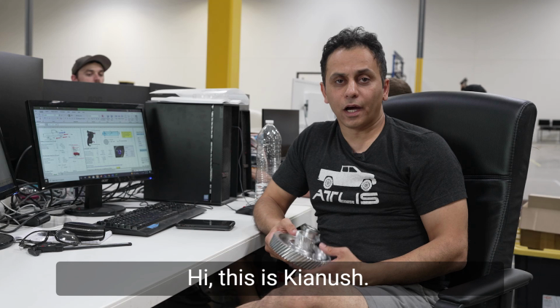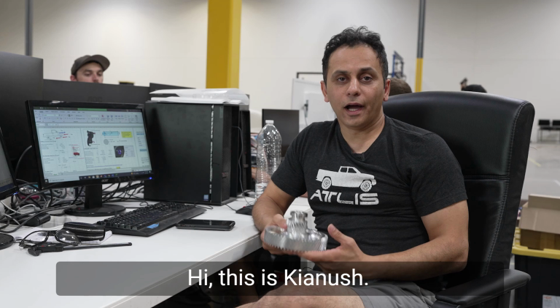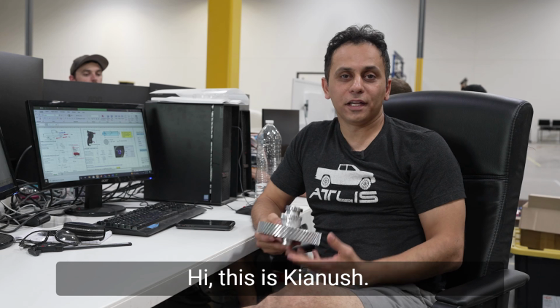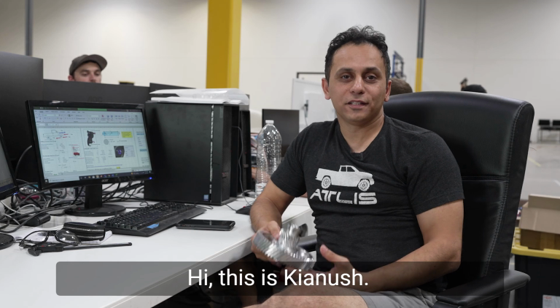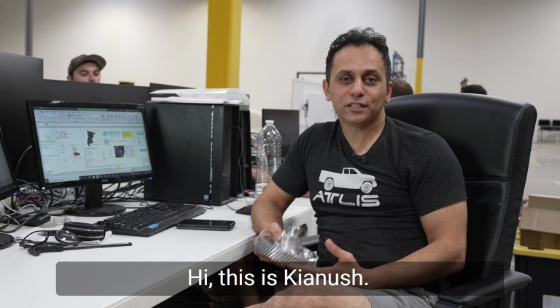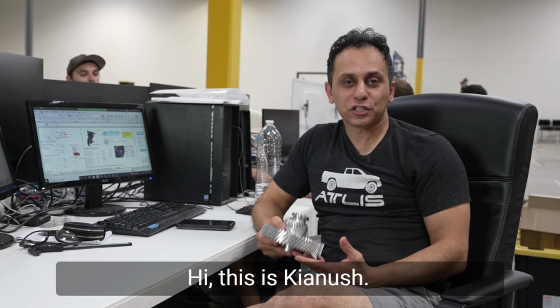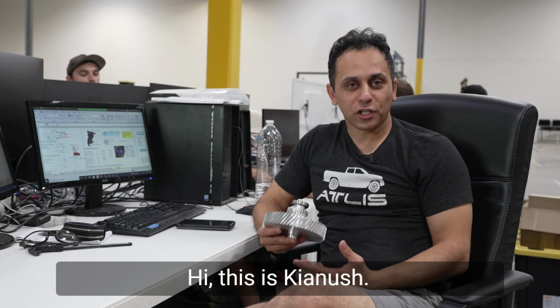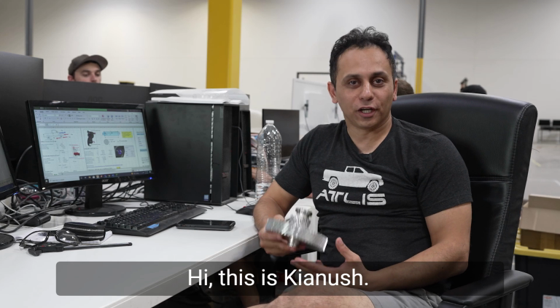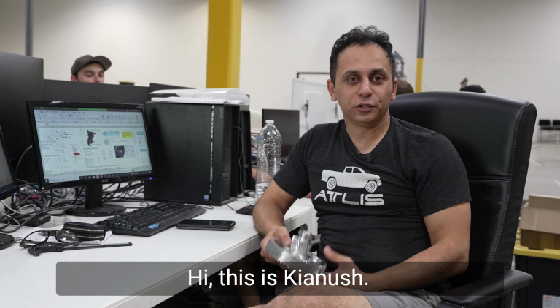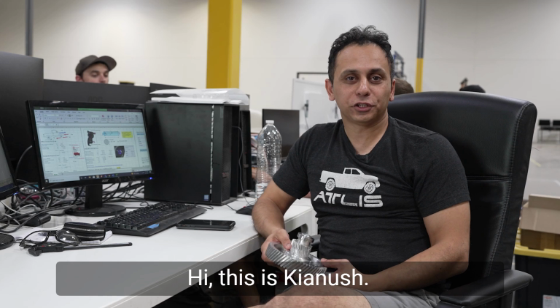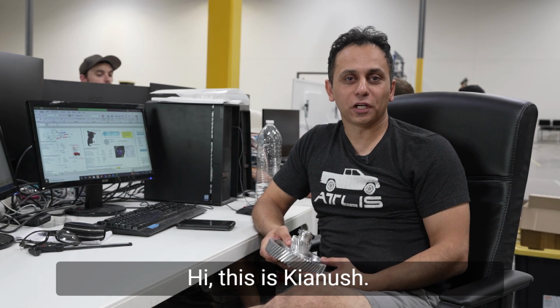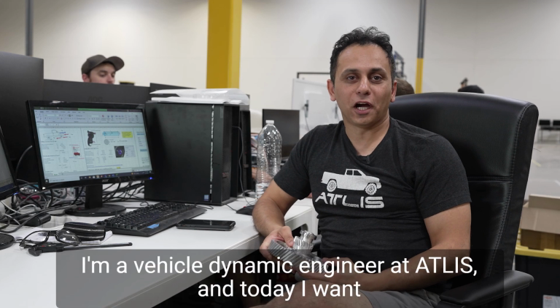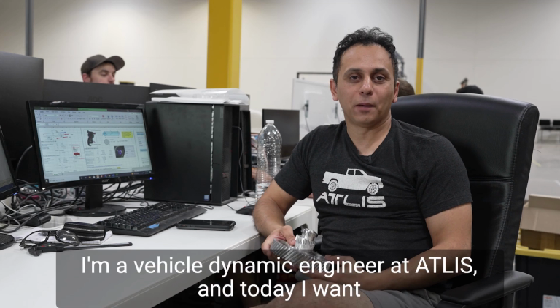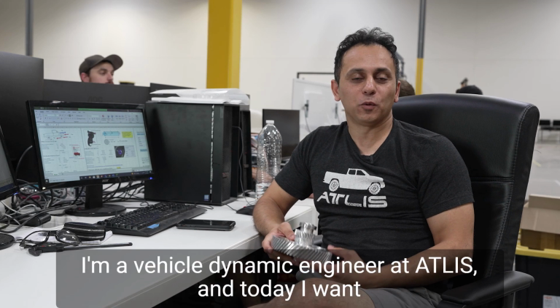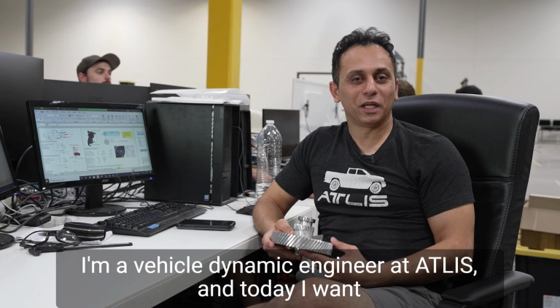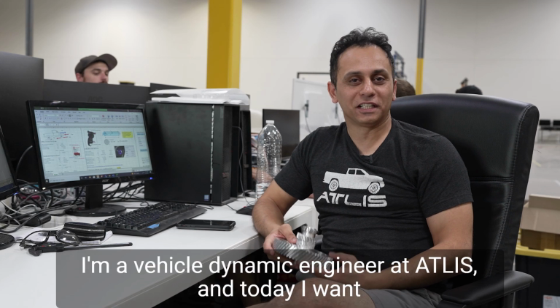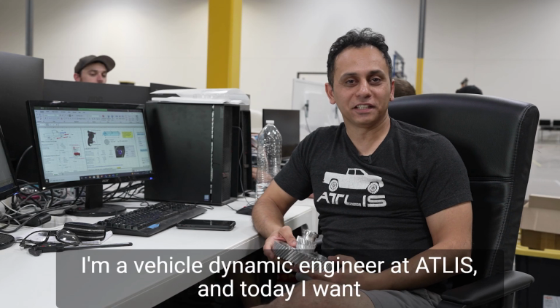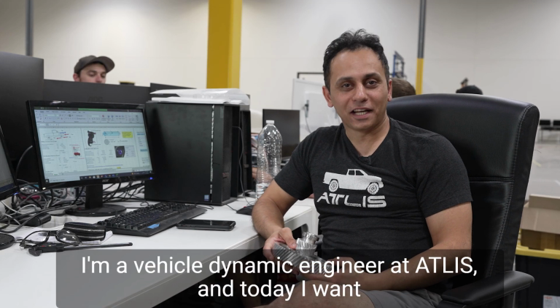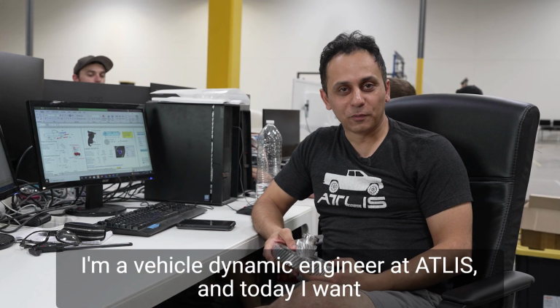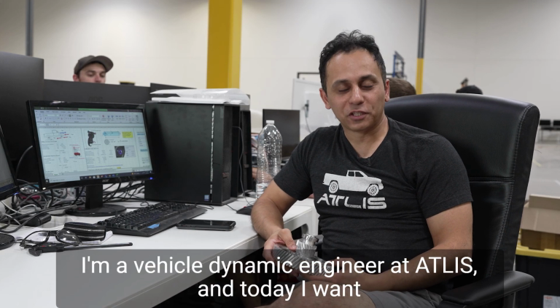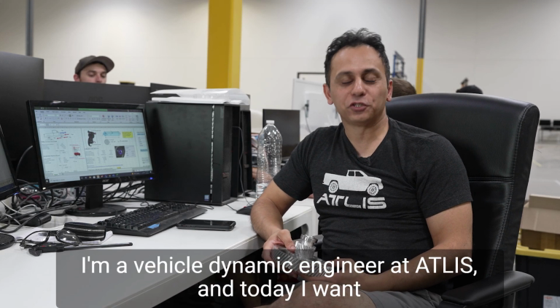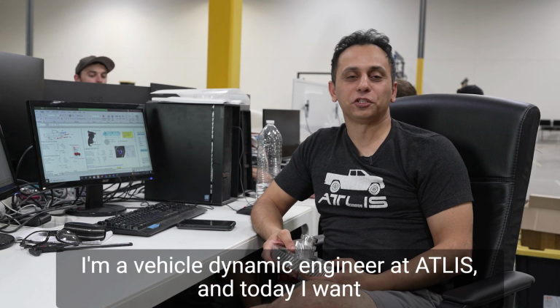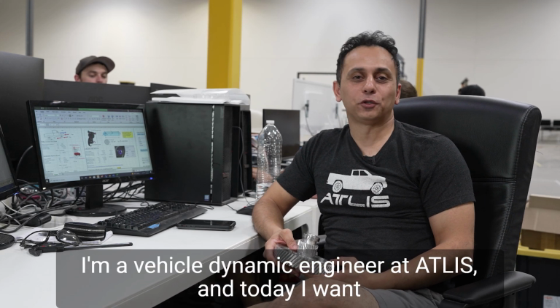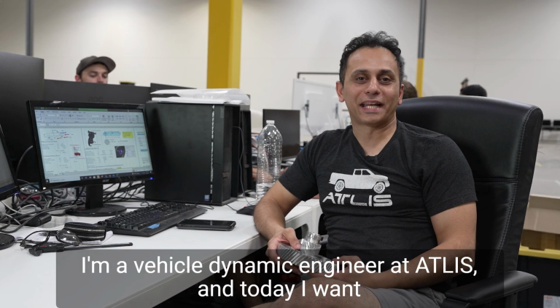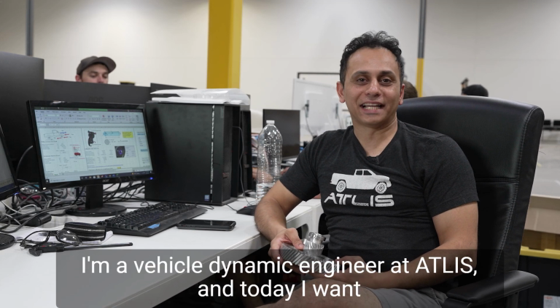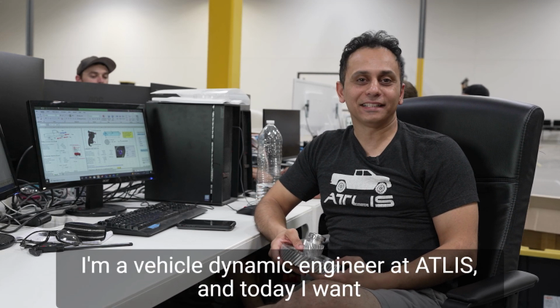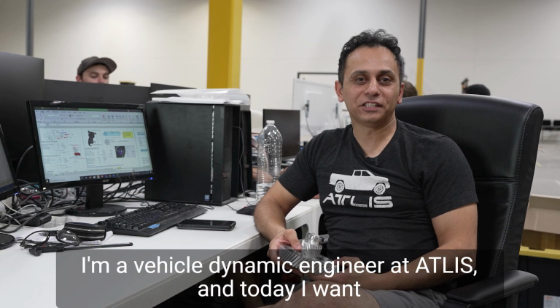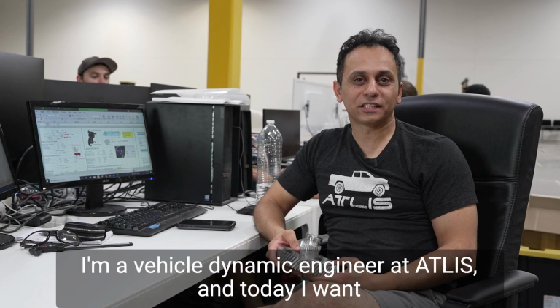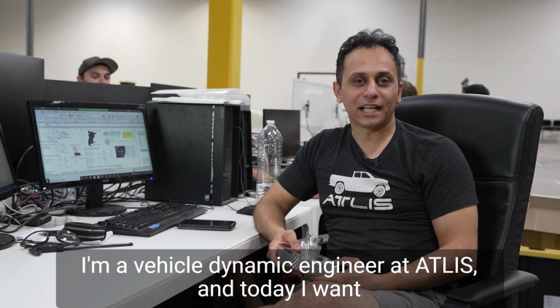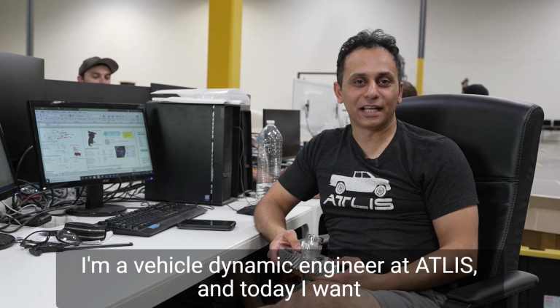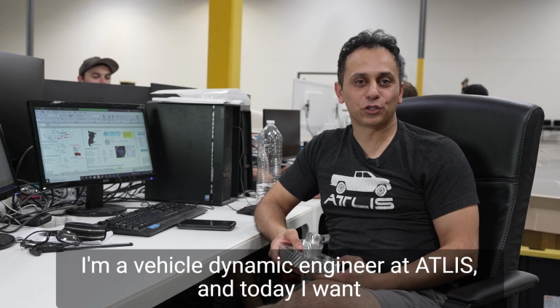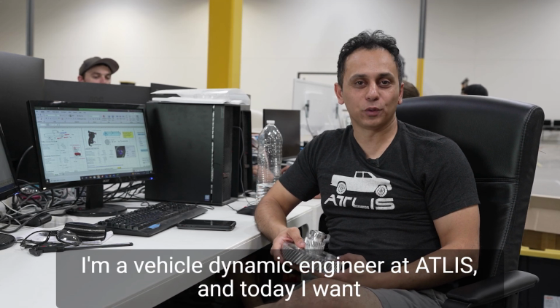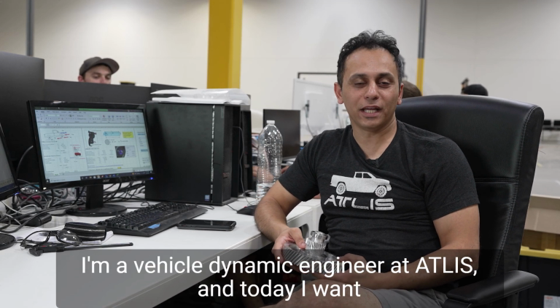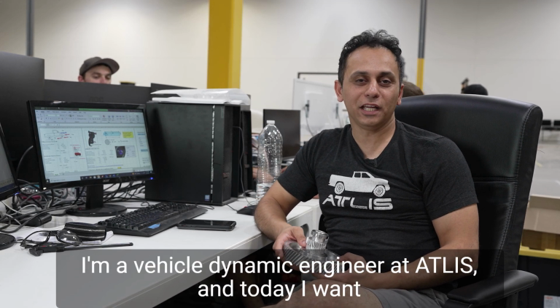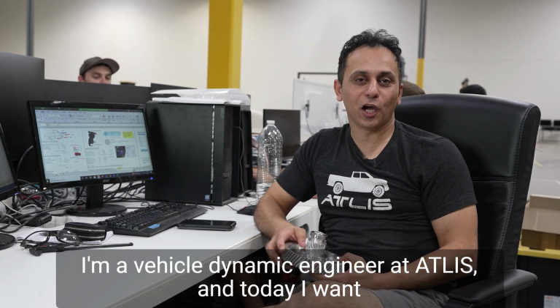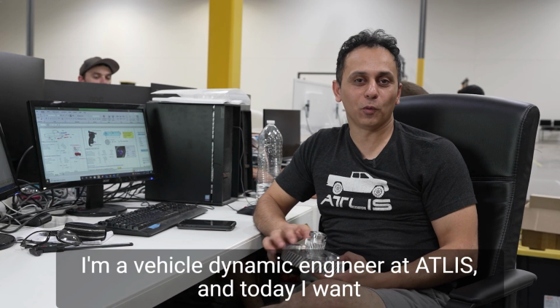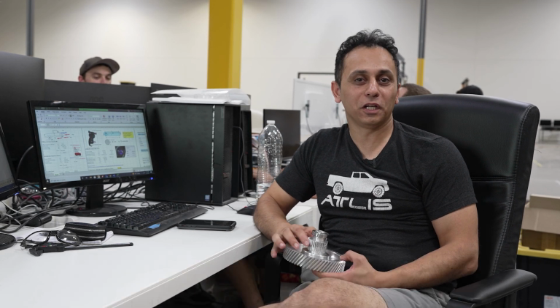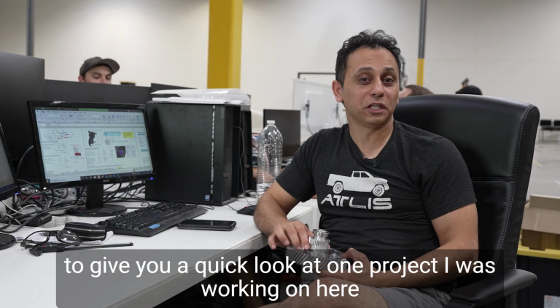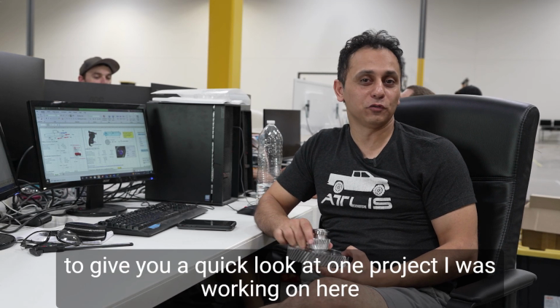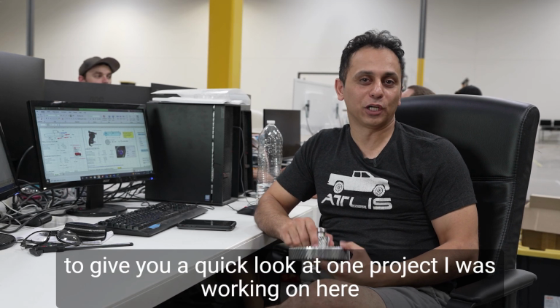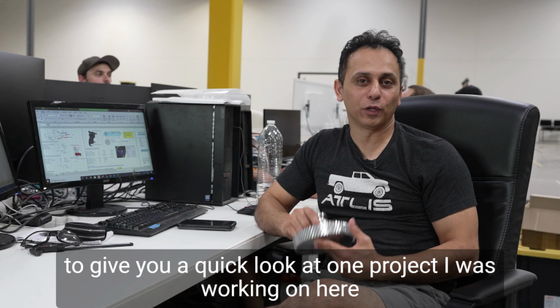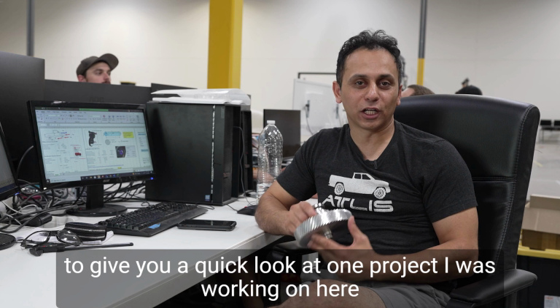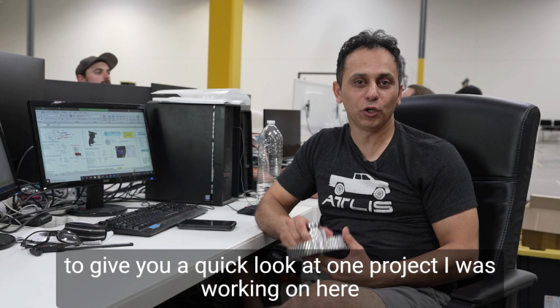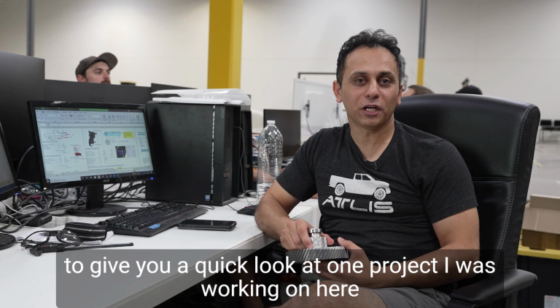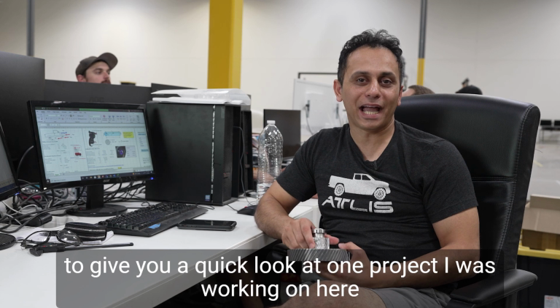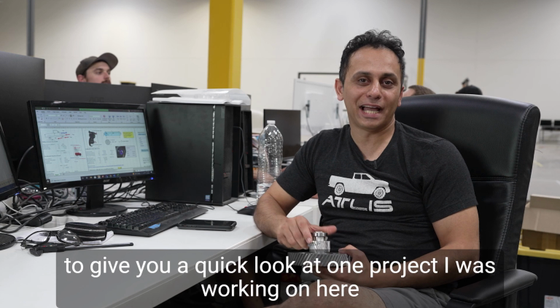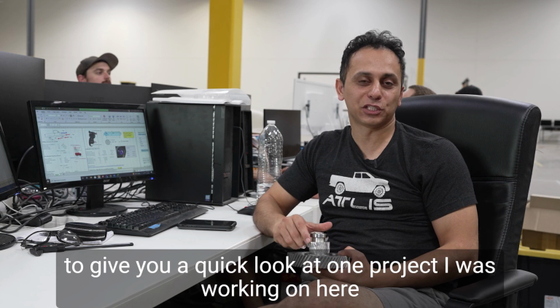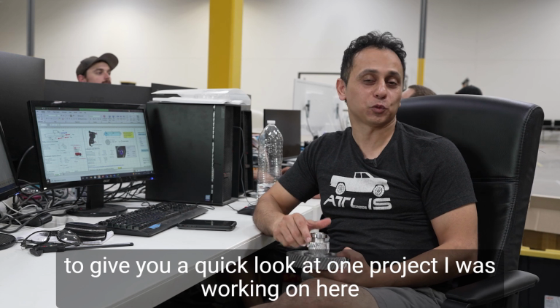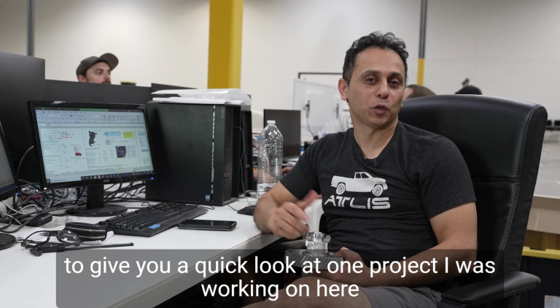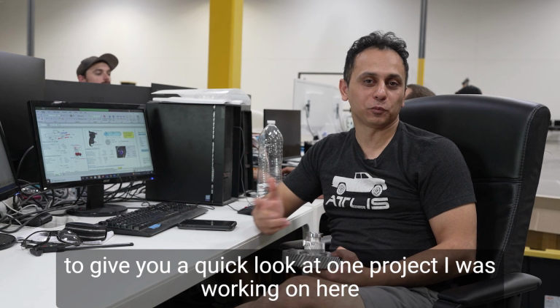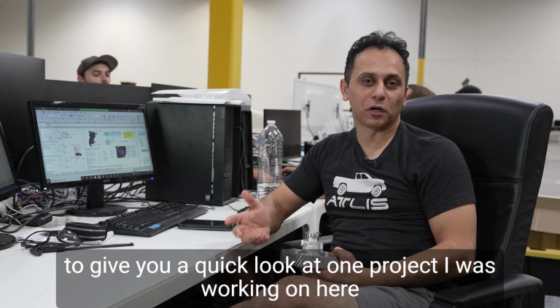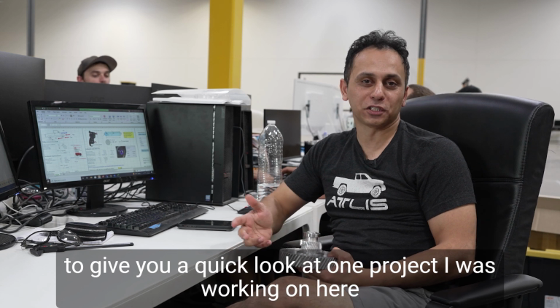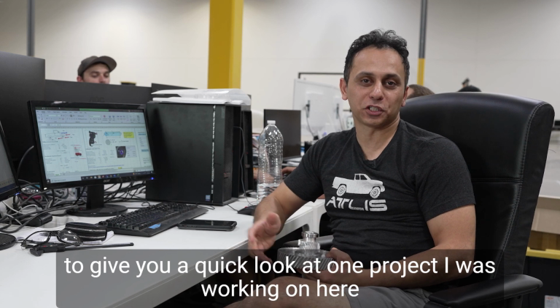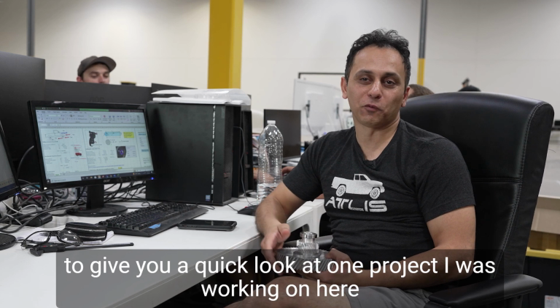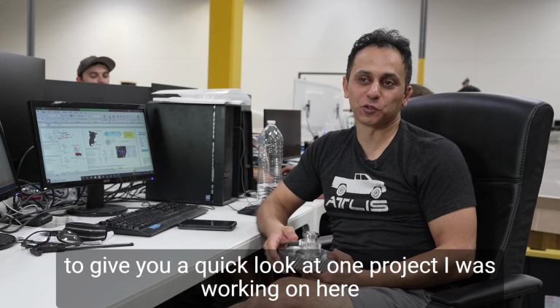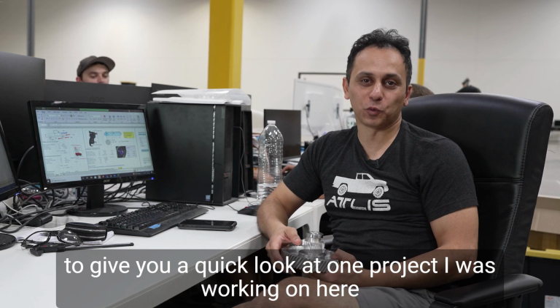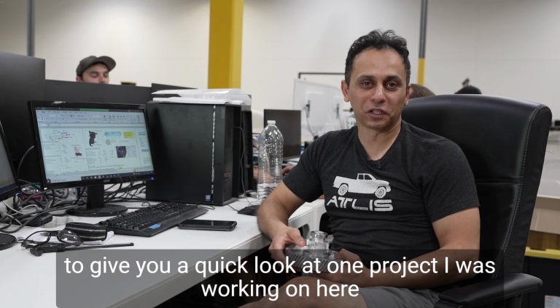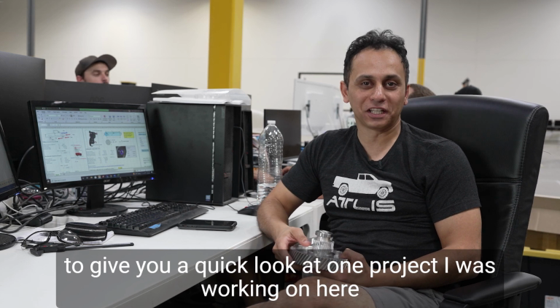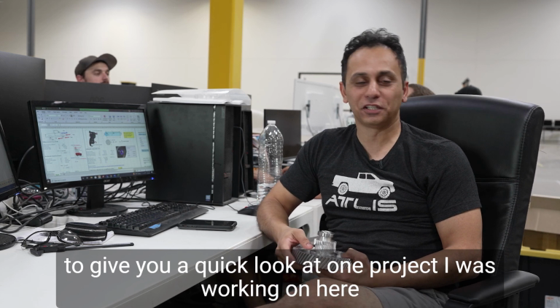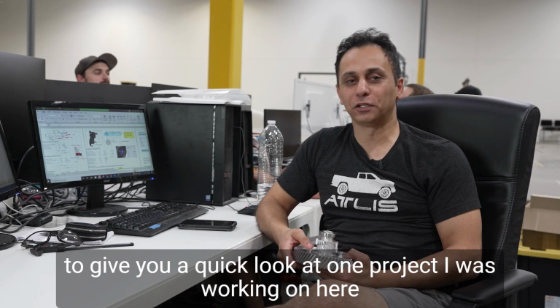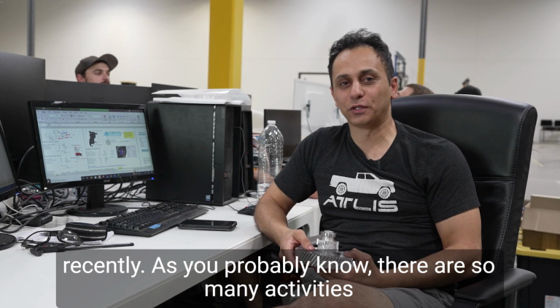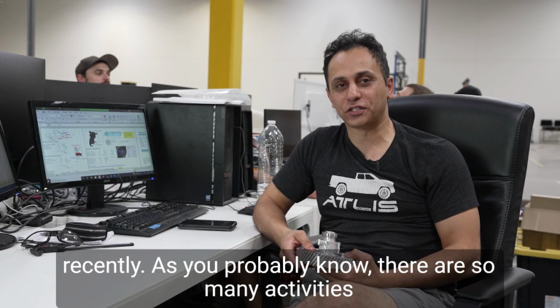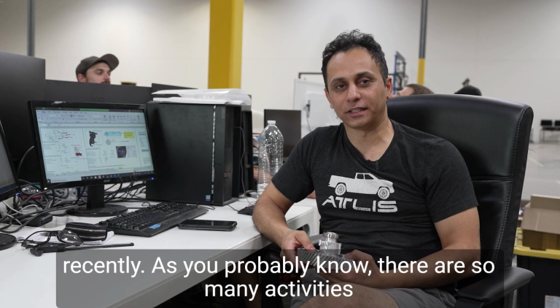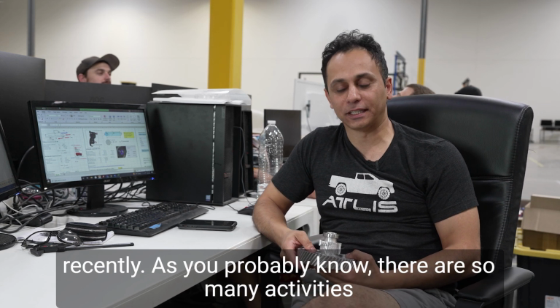Hi, this is Kyanush. I'm a vehicle dynamic engineer at Atlas, and today I want to give you a quick look at what project I was working on here recently.